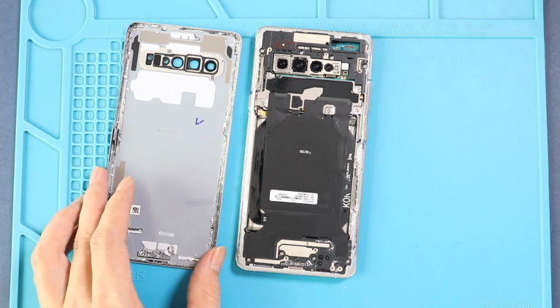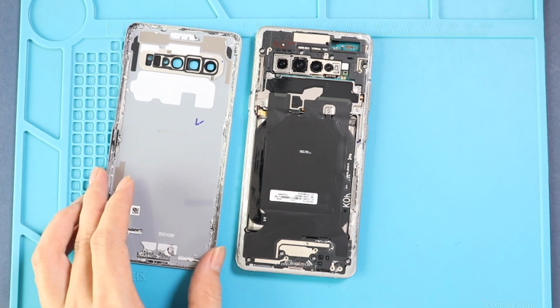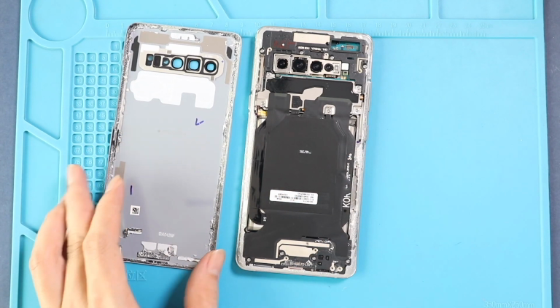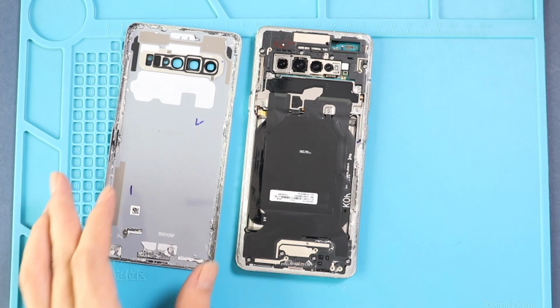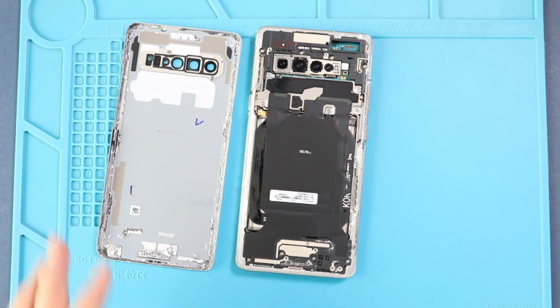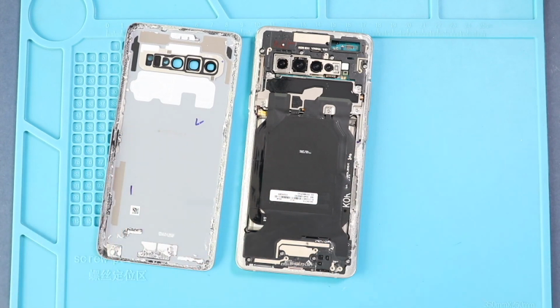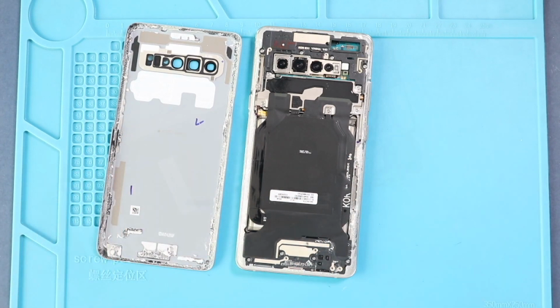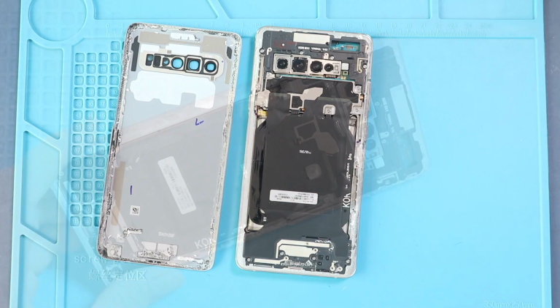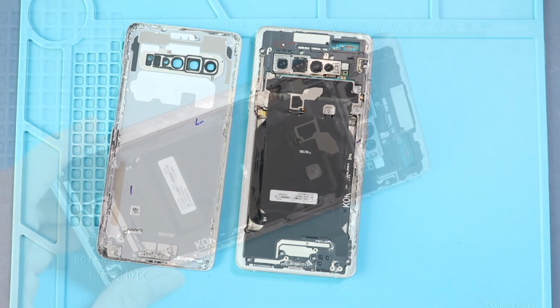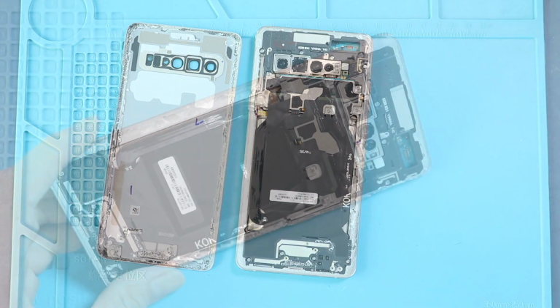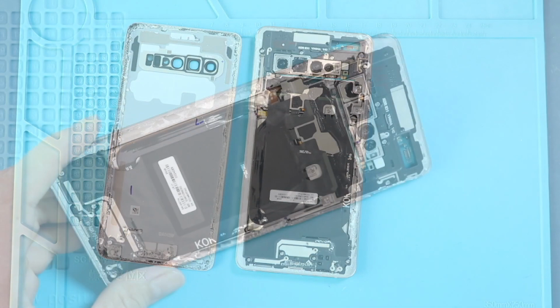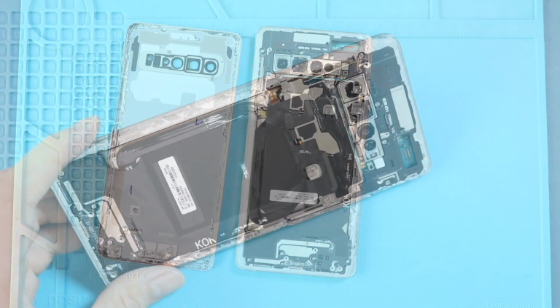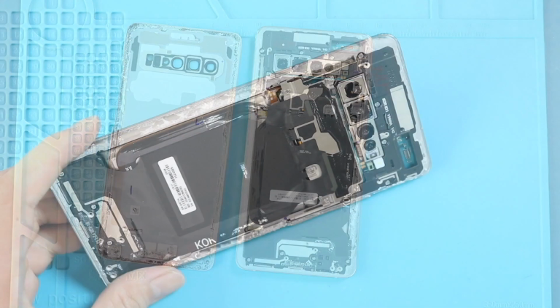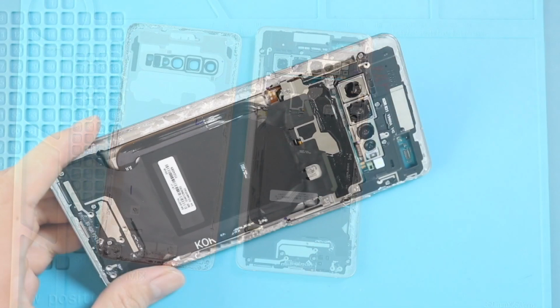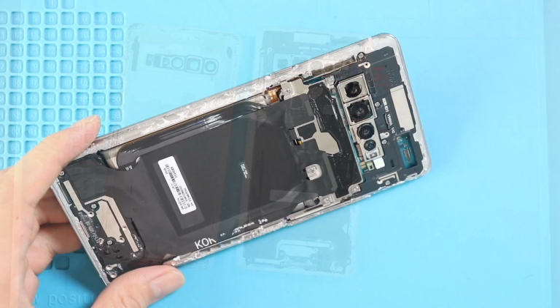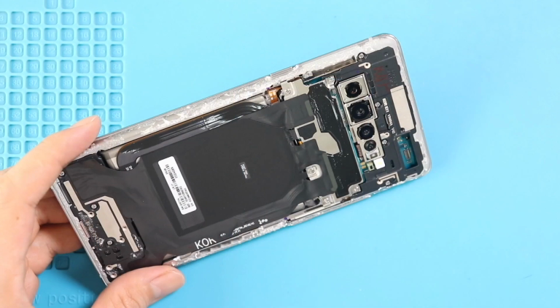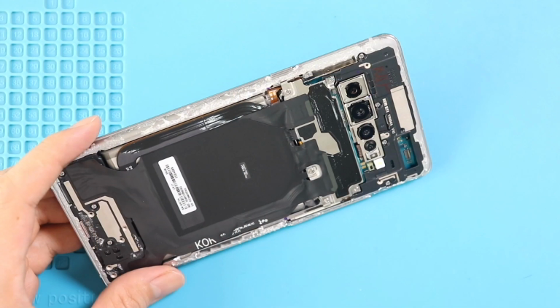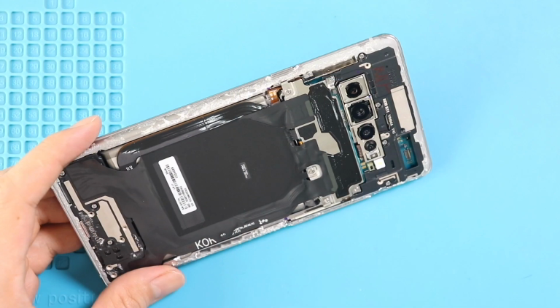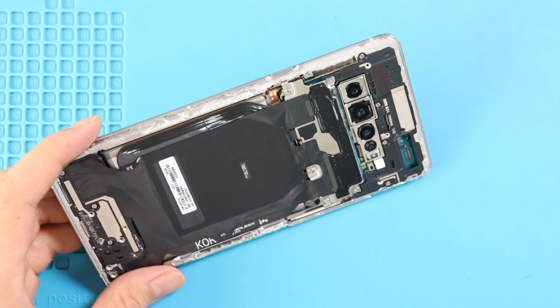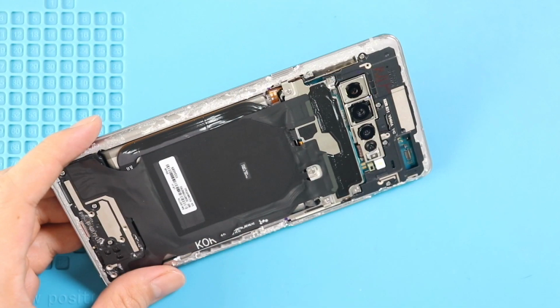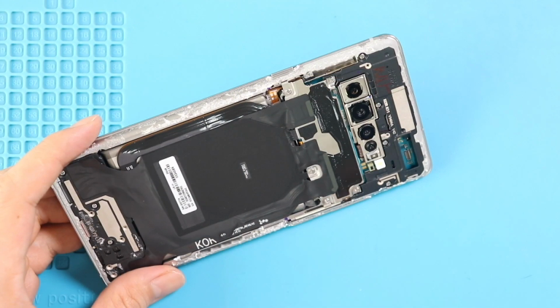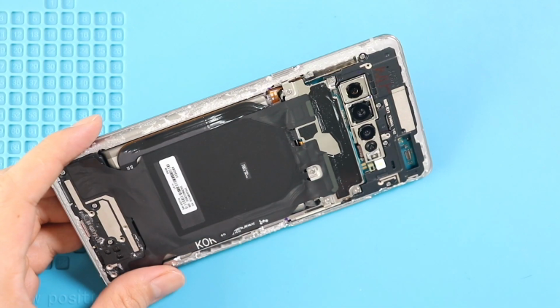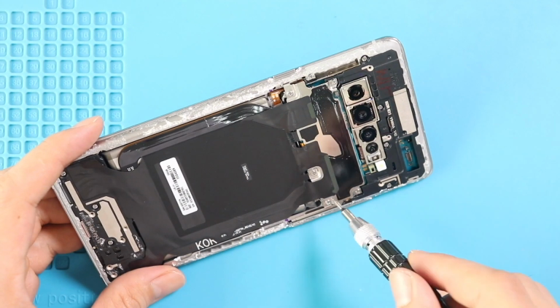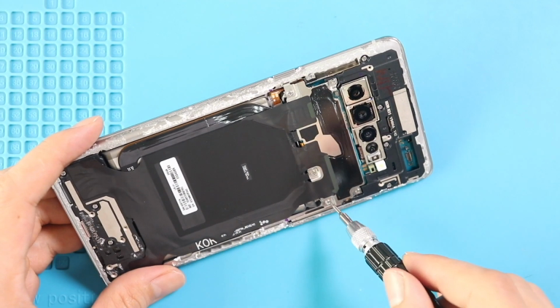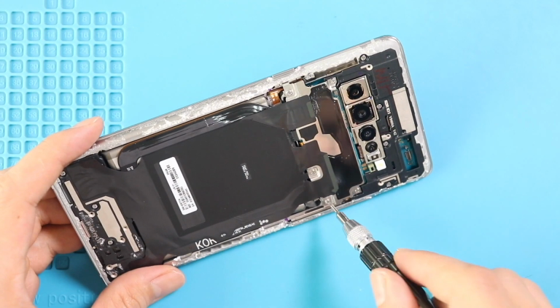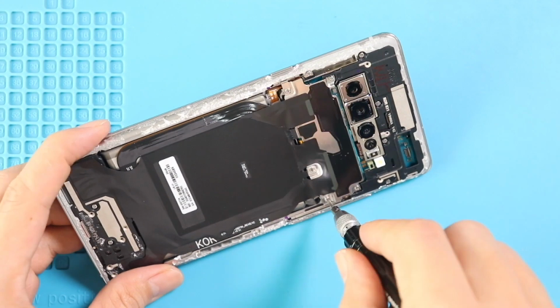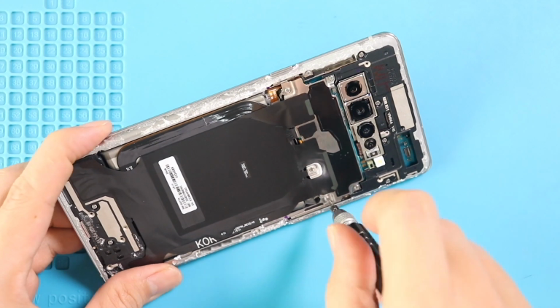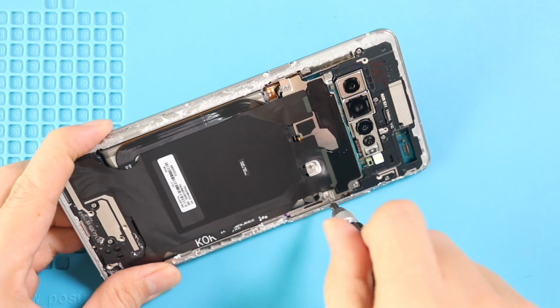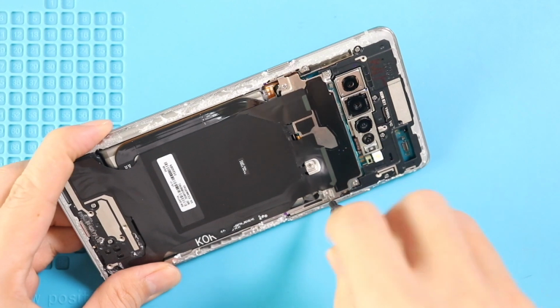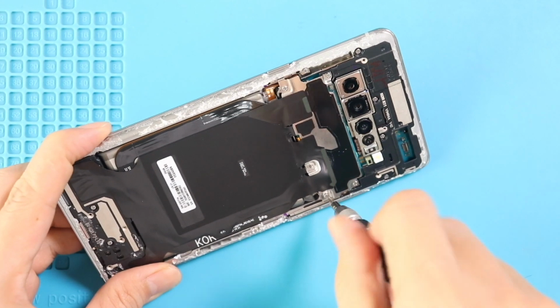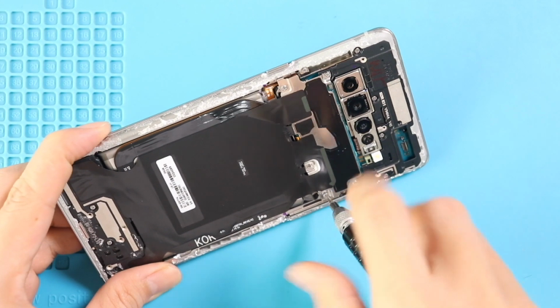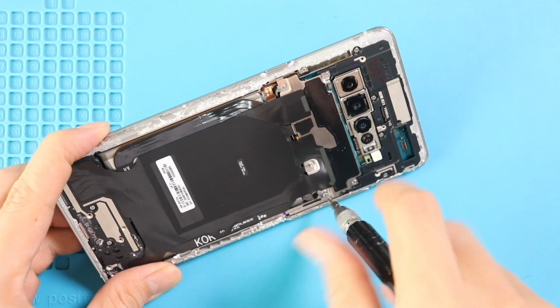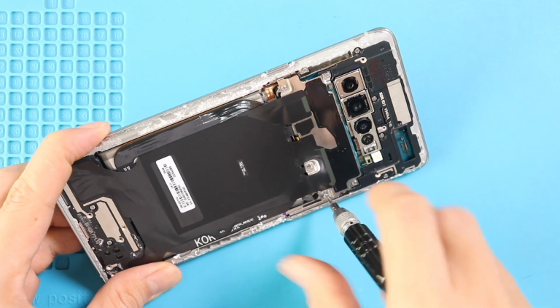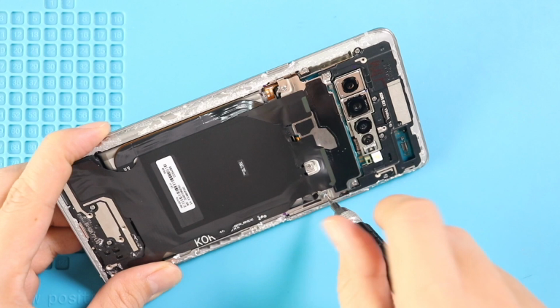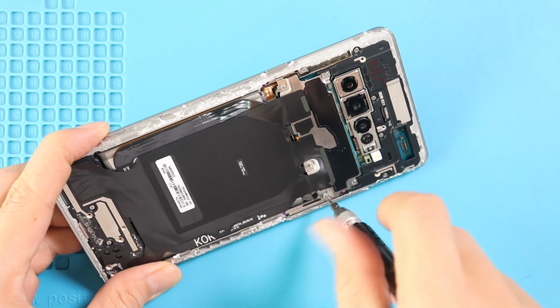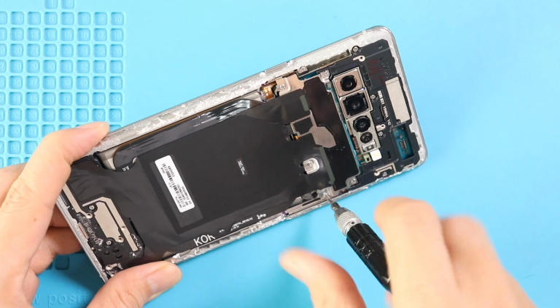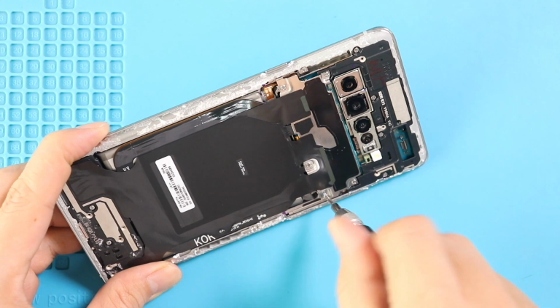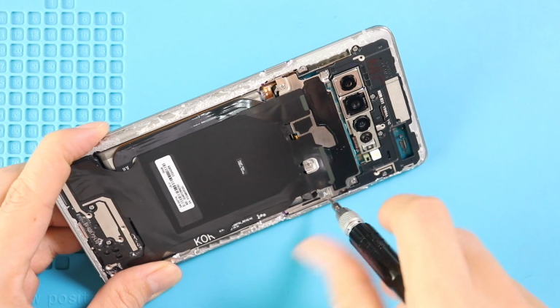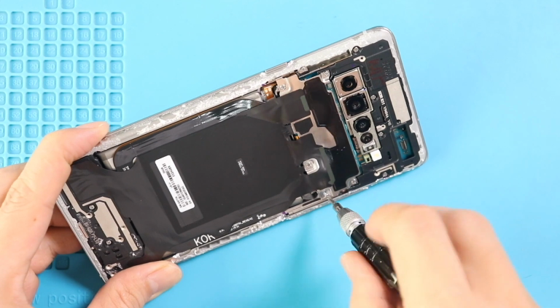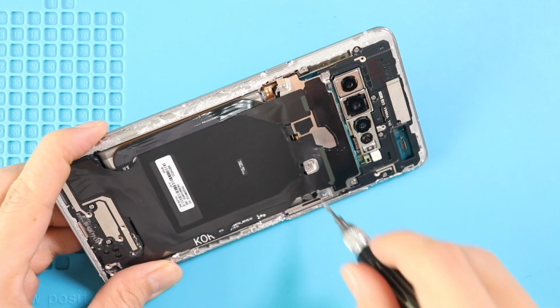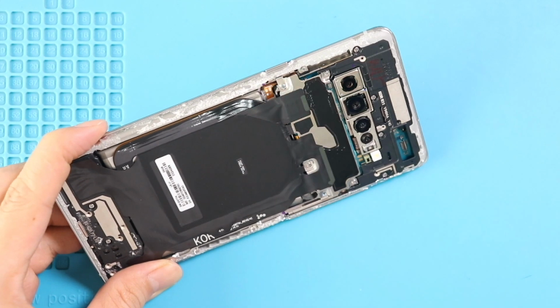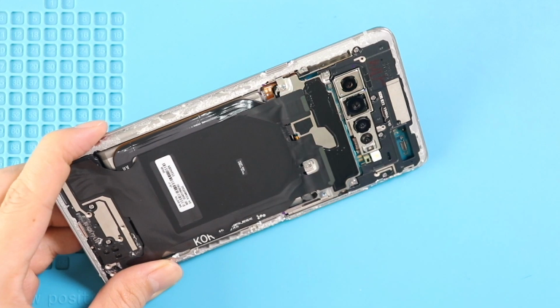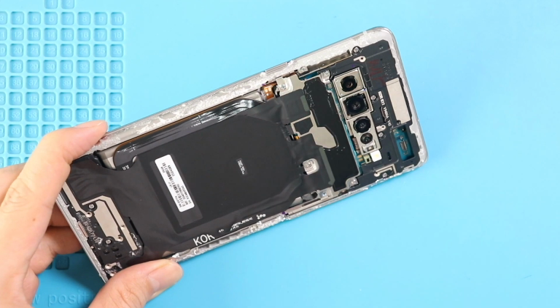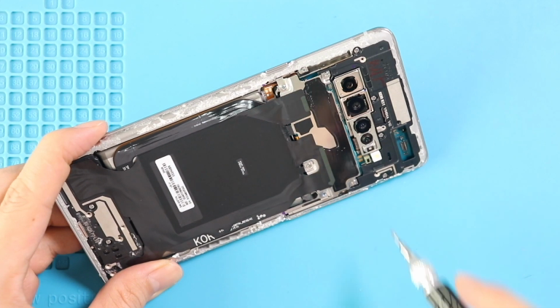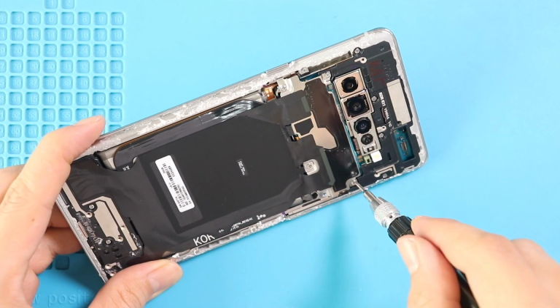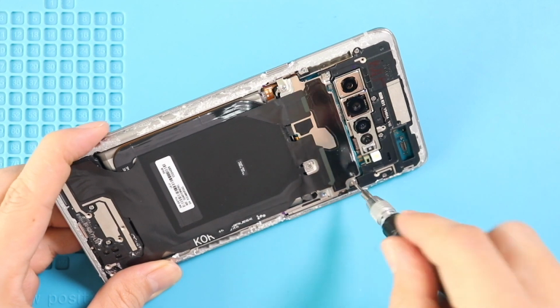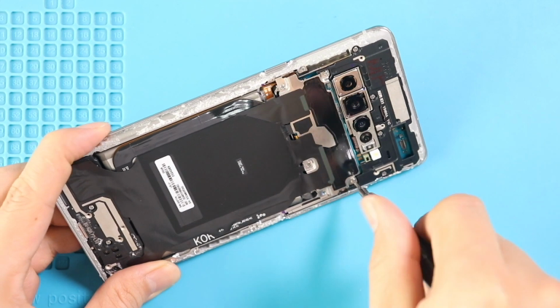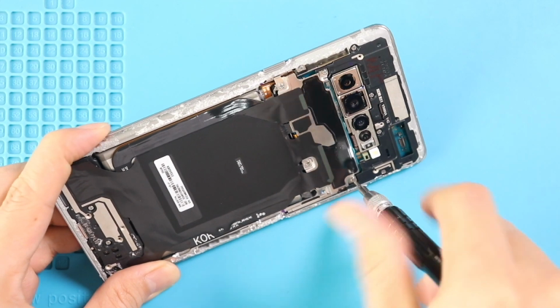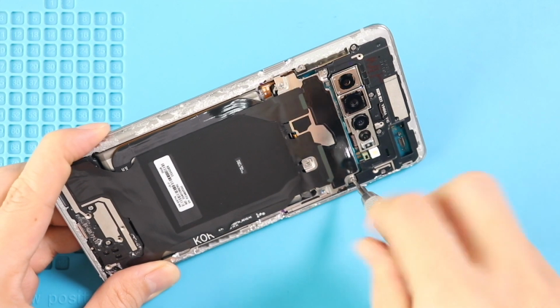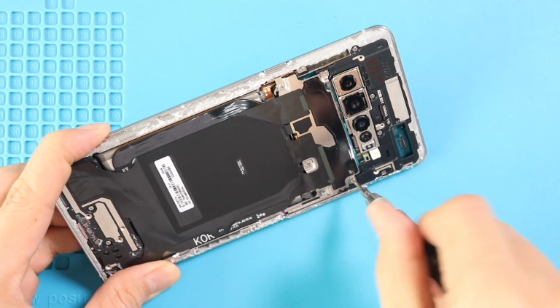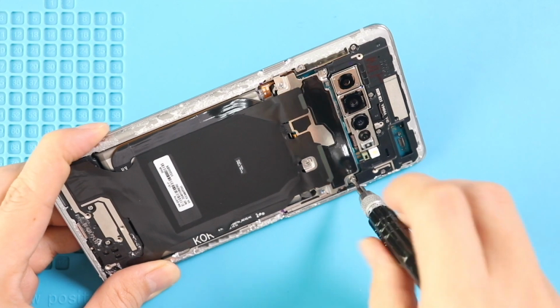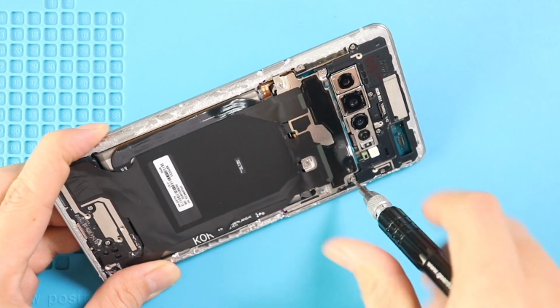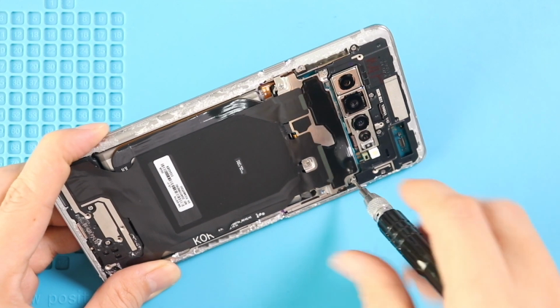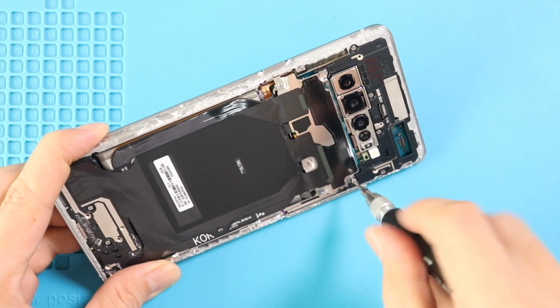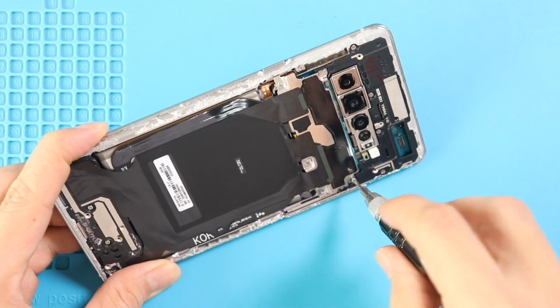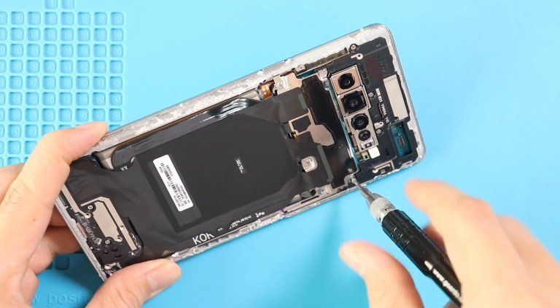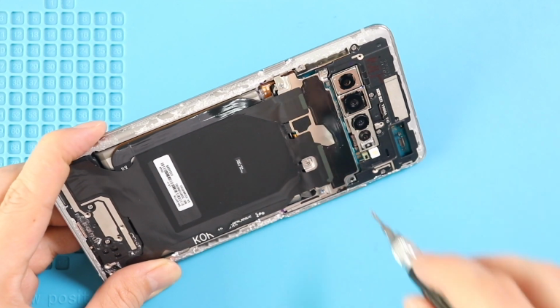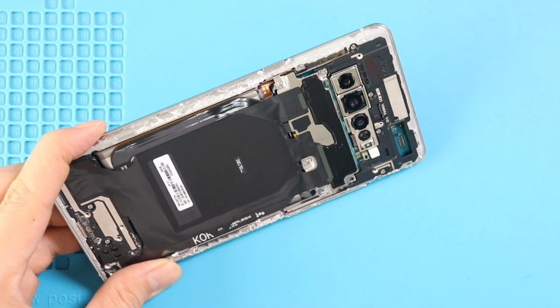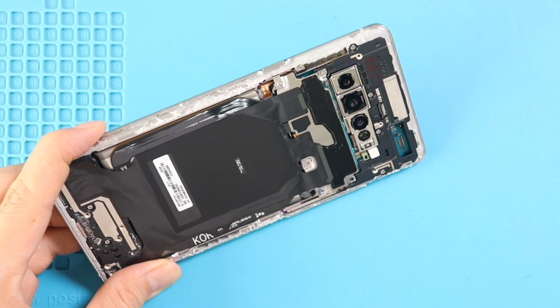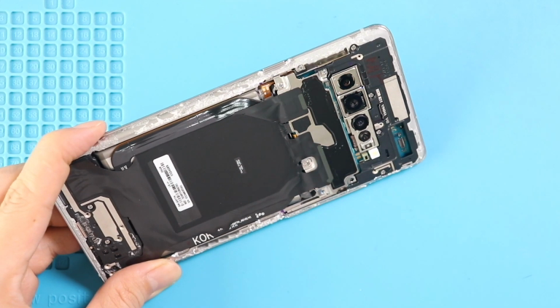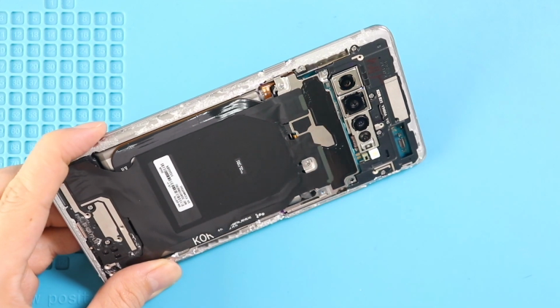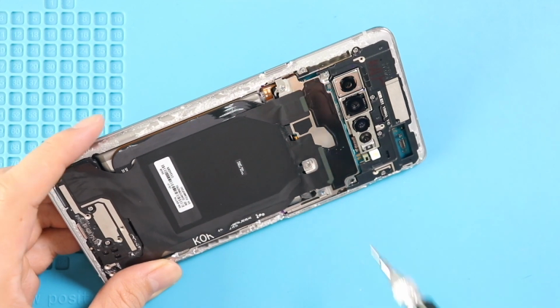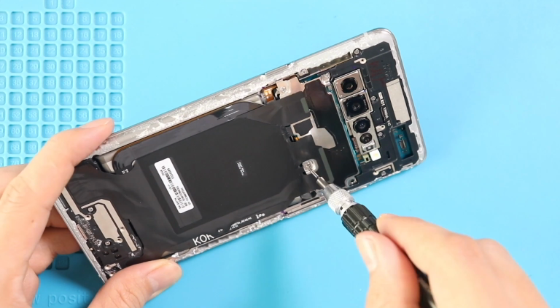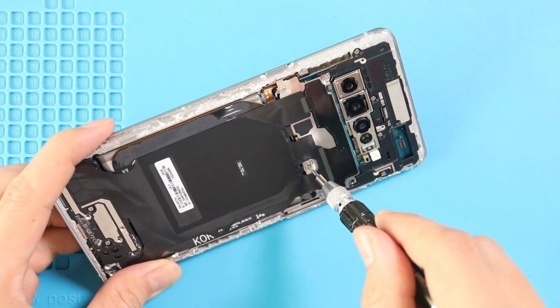Take out the back cover and then undo 5 screws and disconnect the connector to take out the wireless pad, and also disconnect the battery plug.